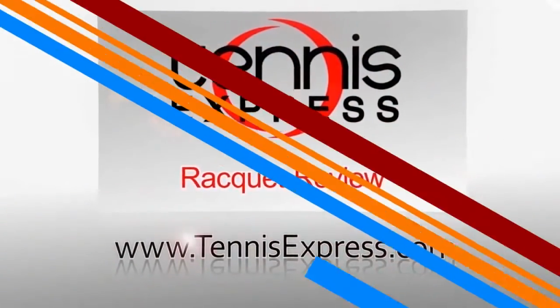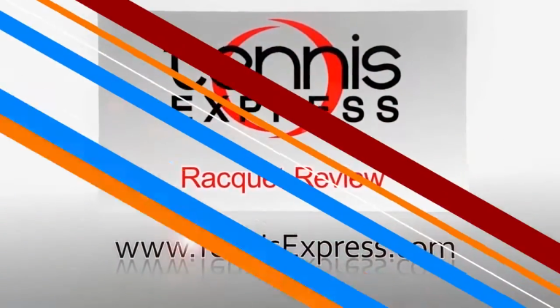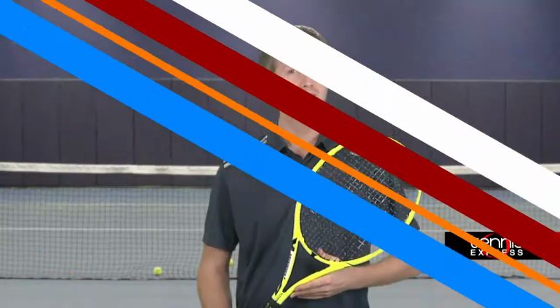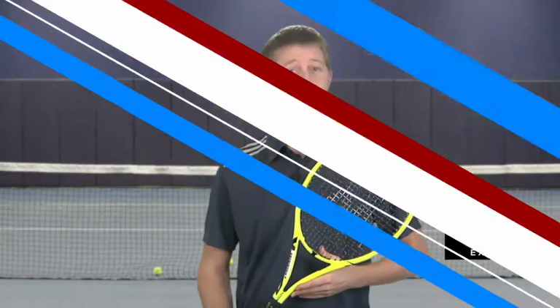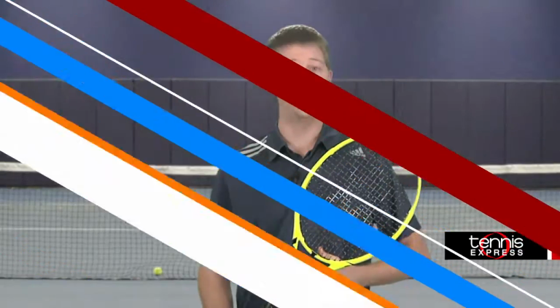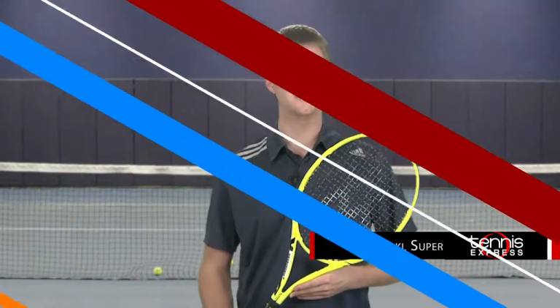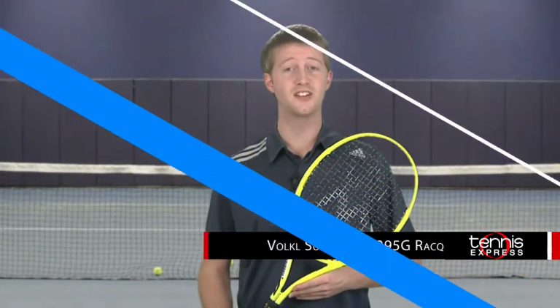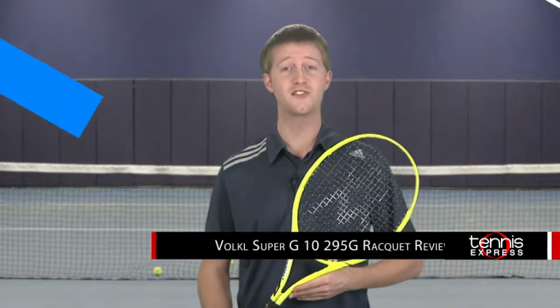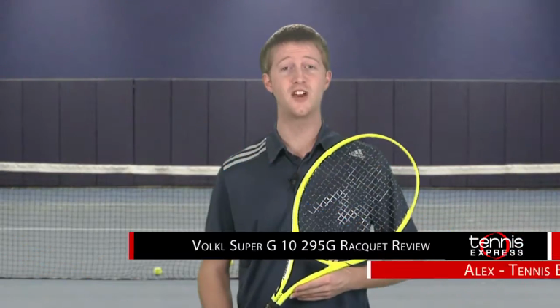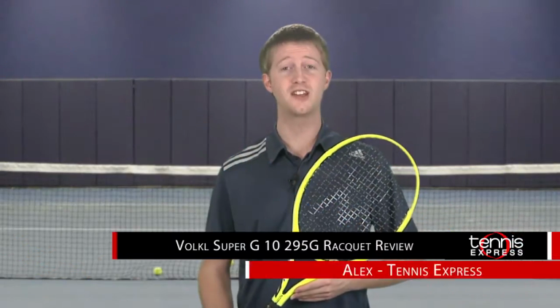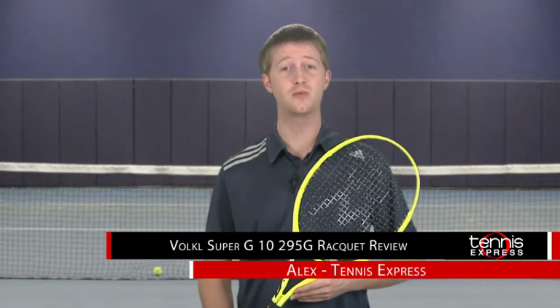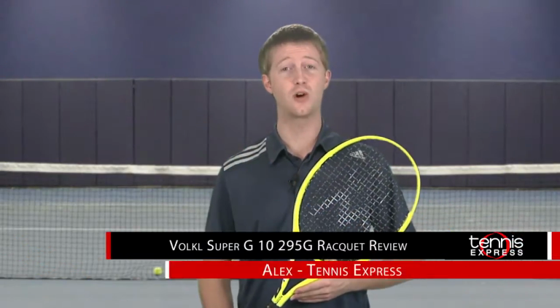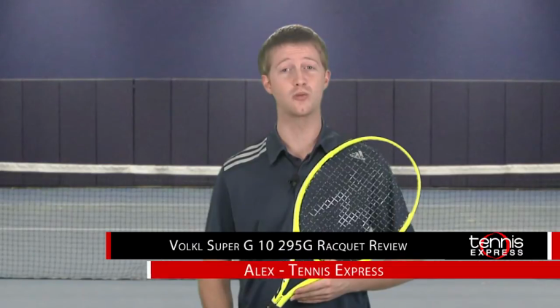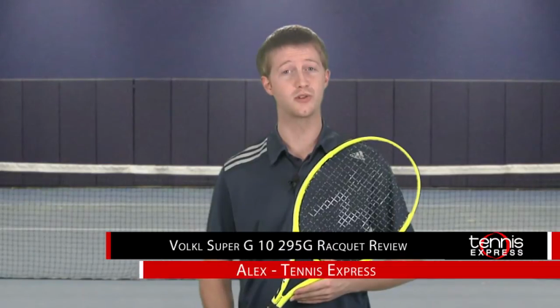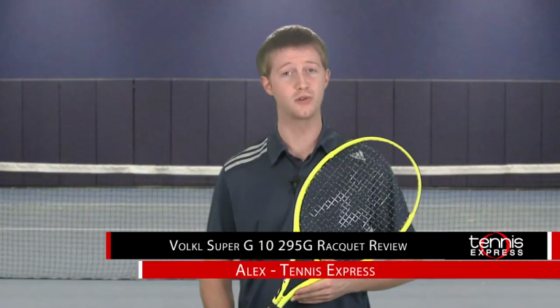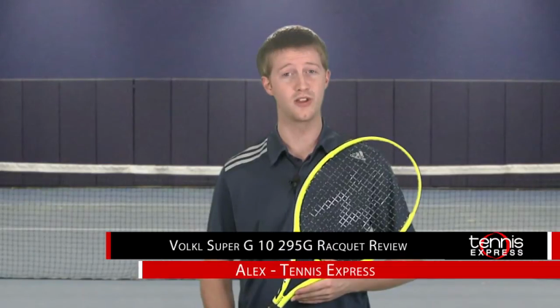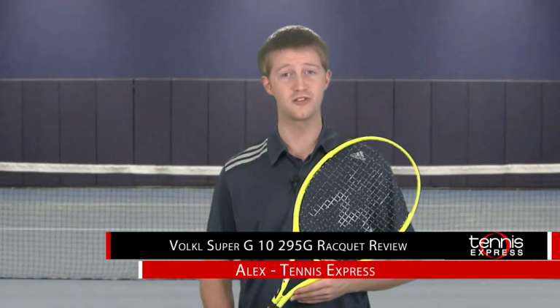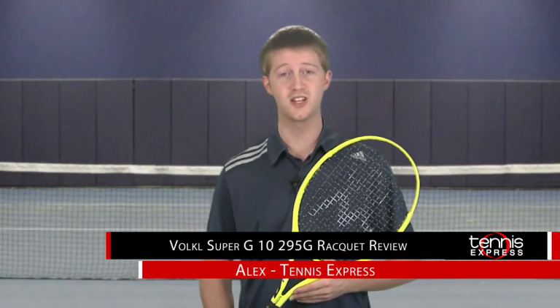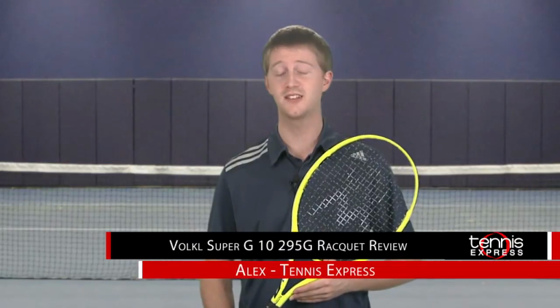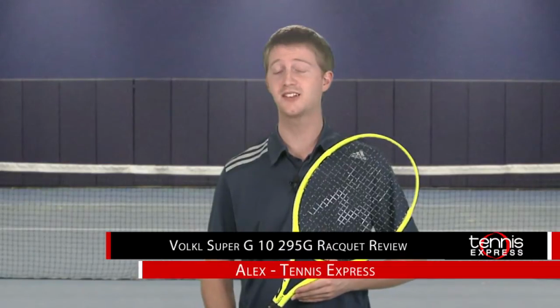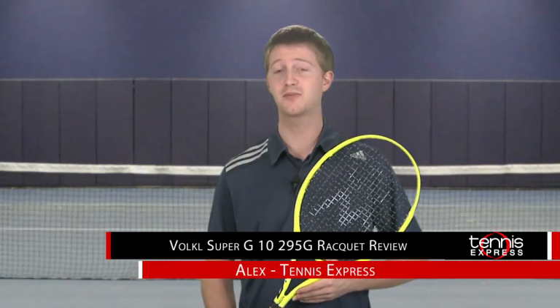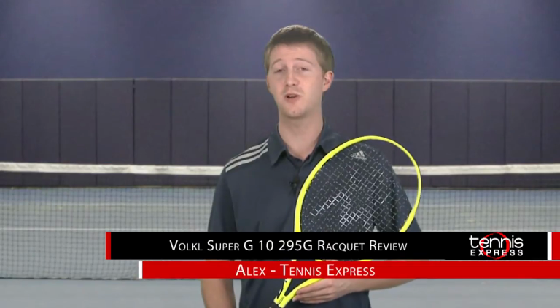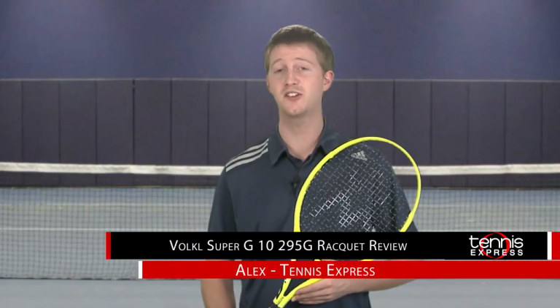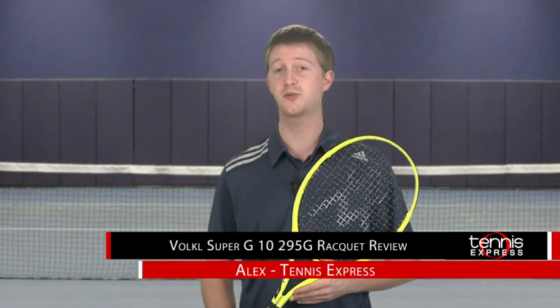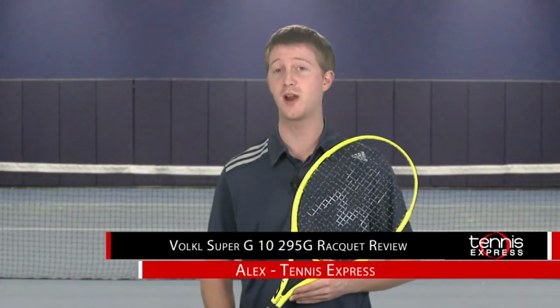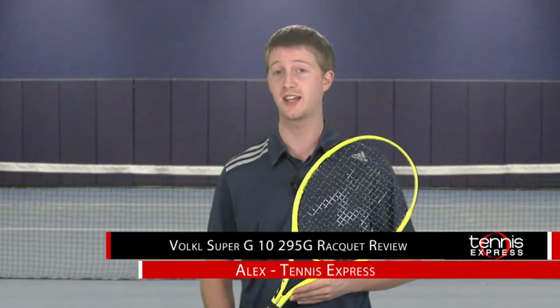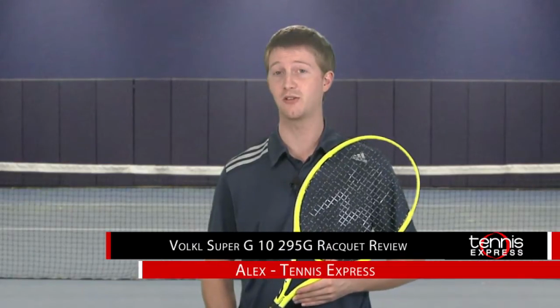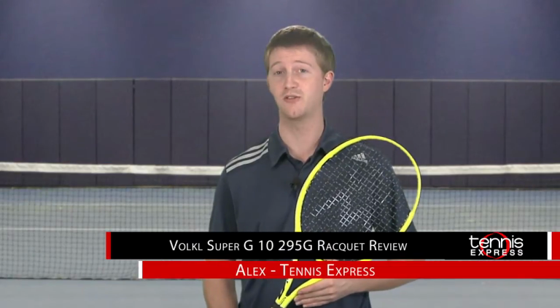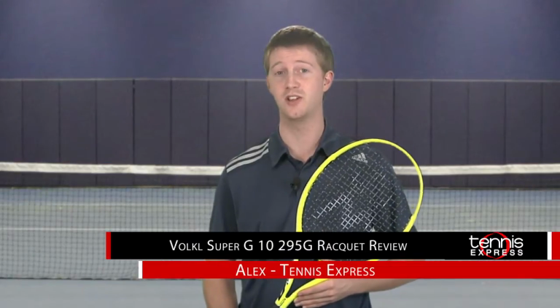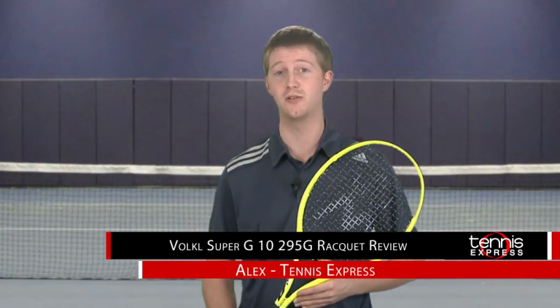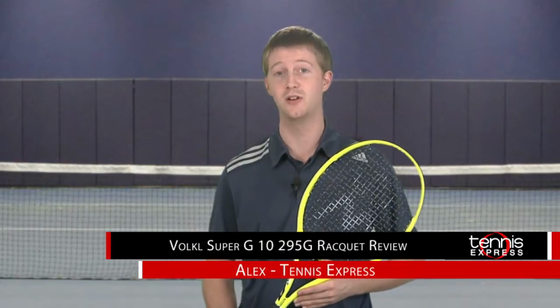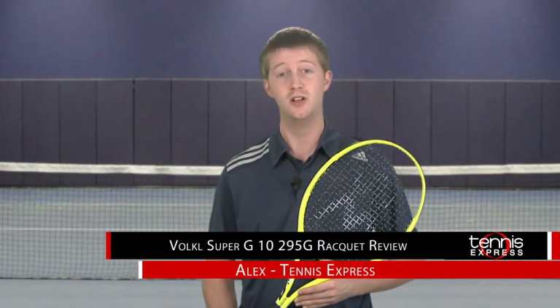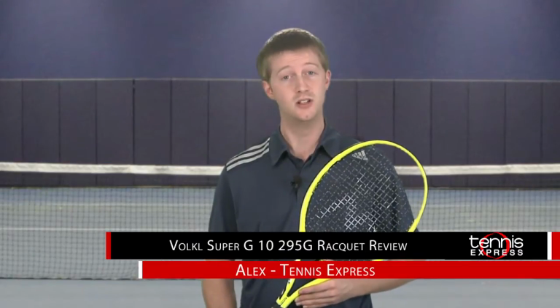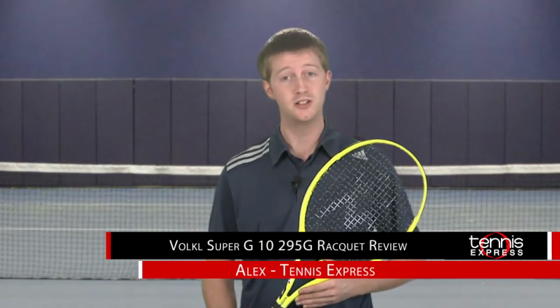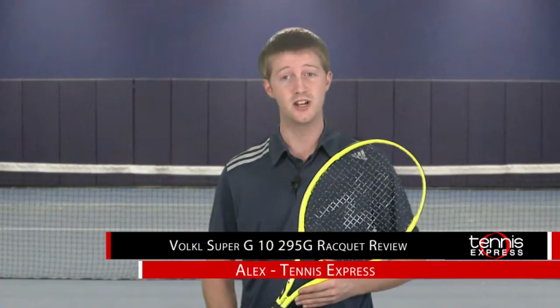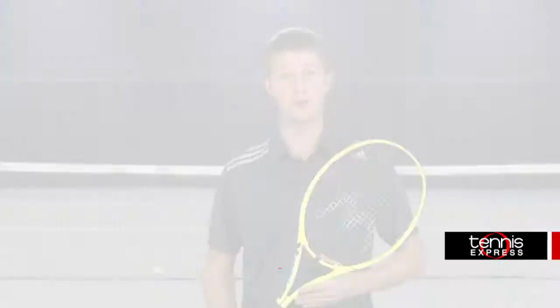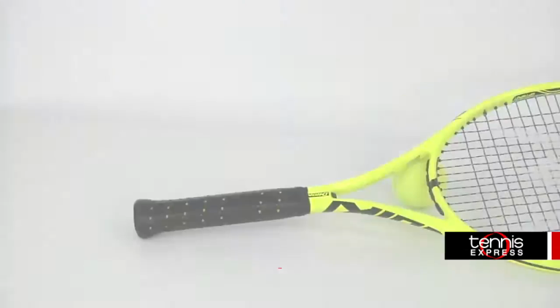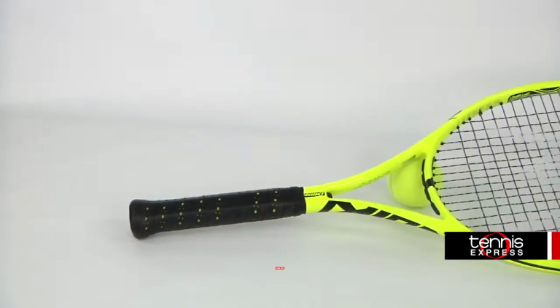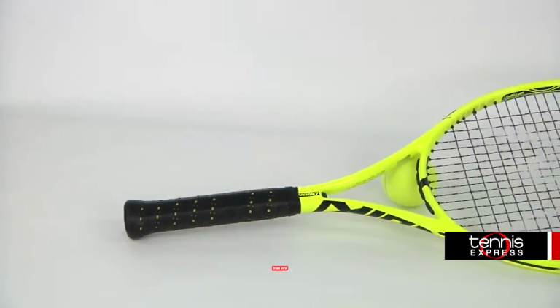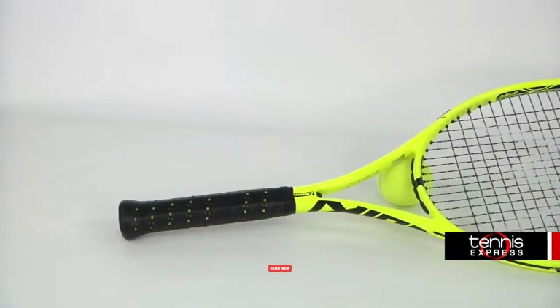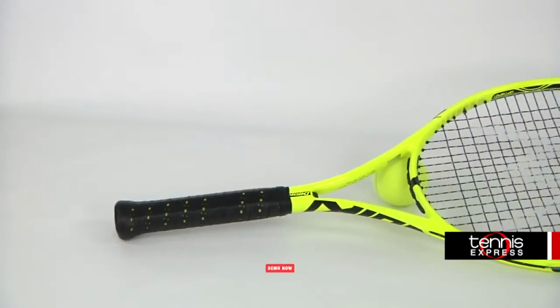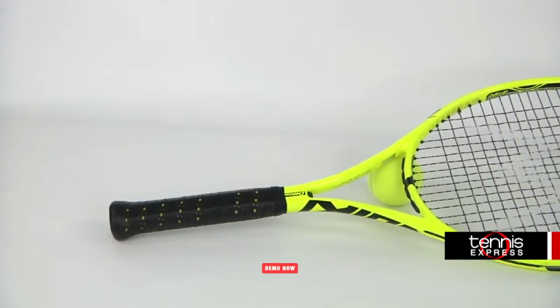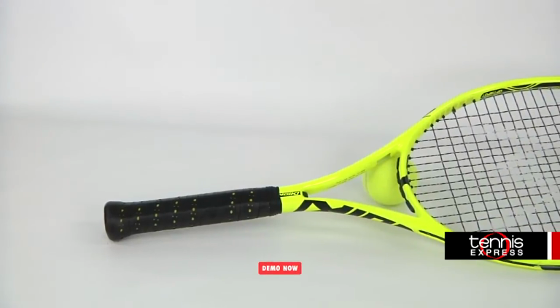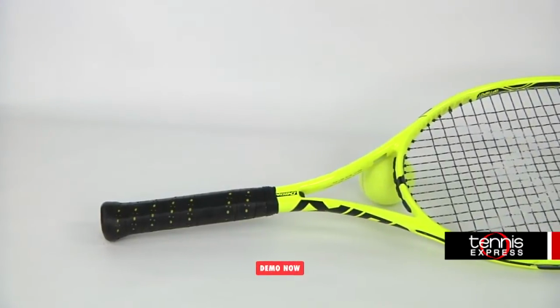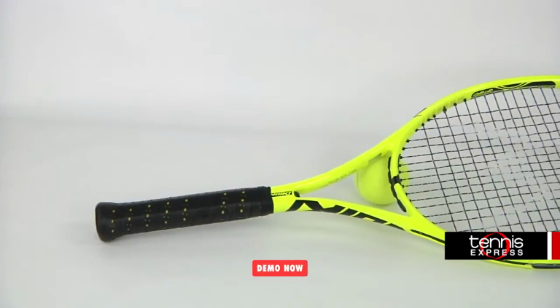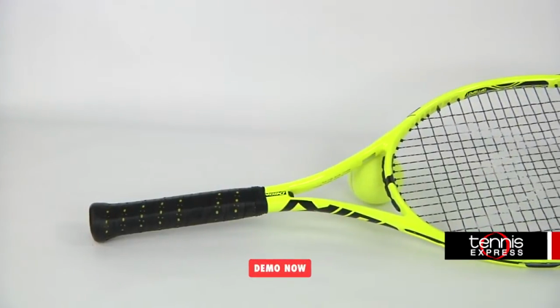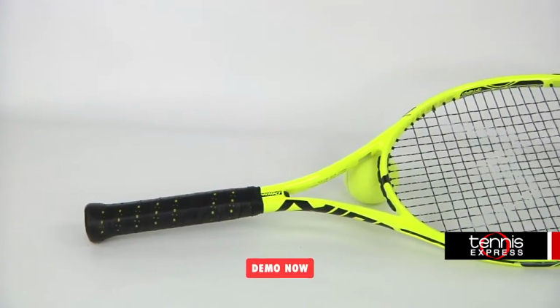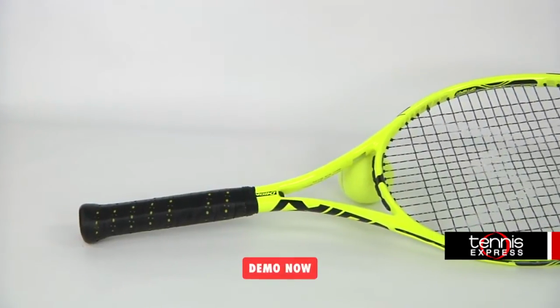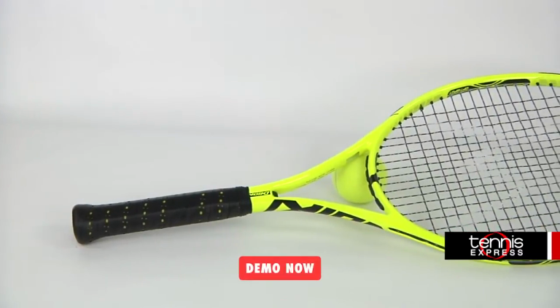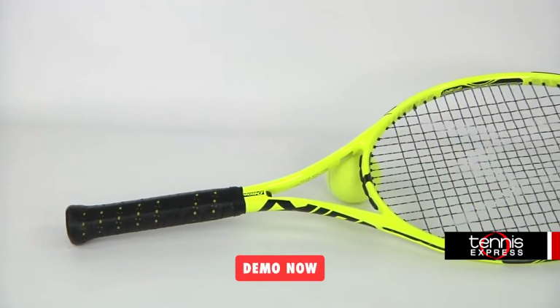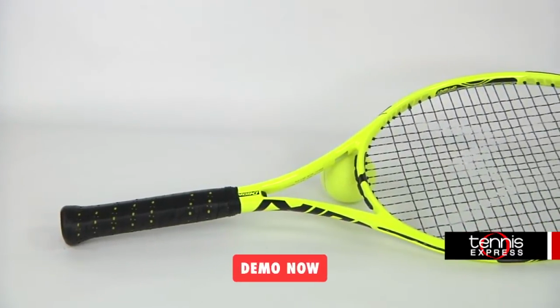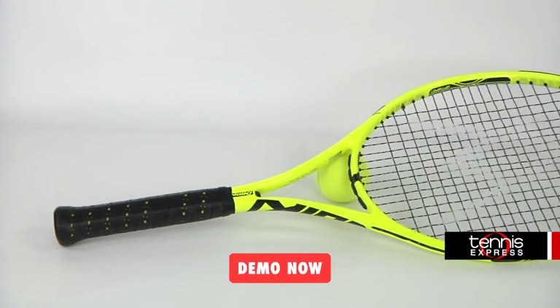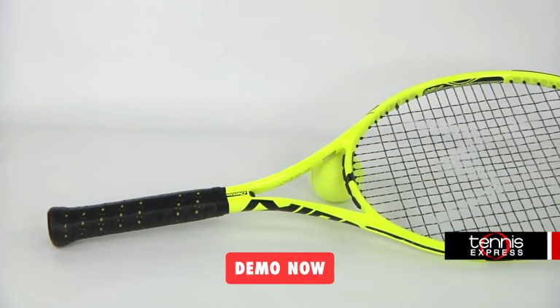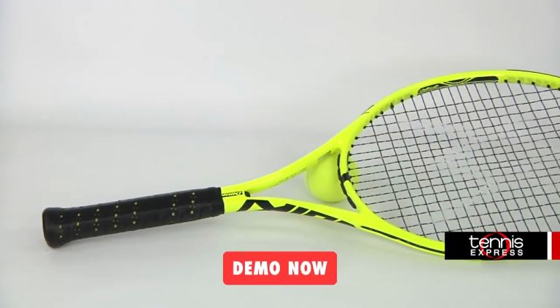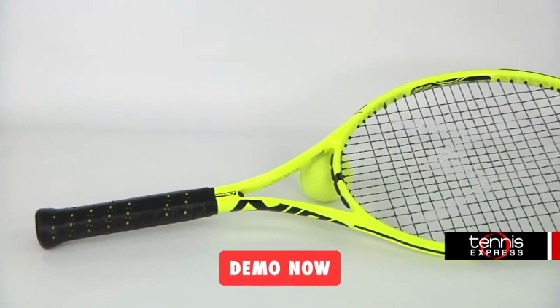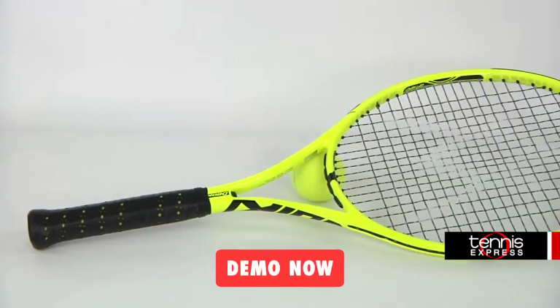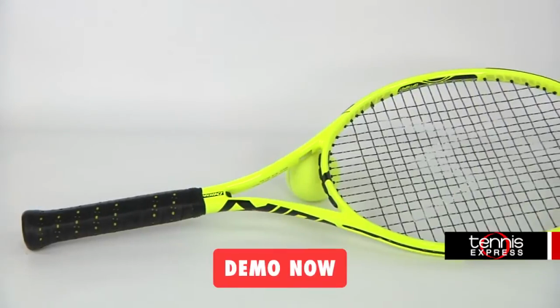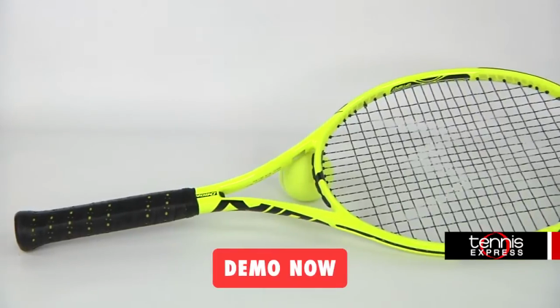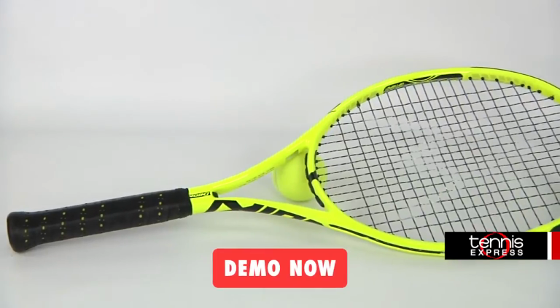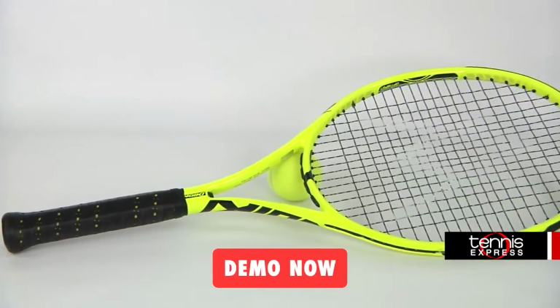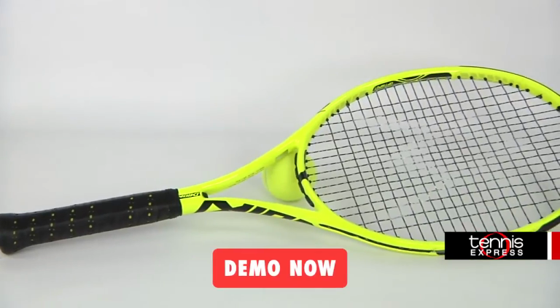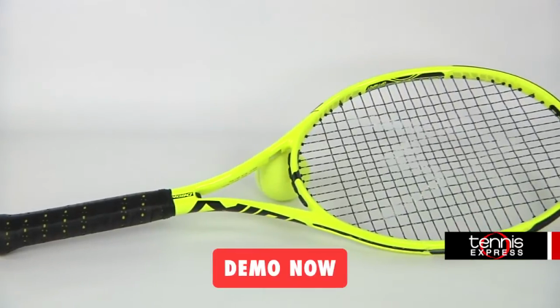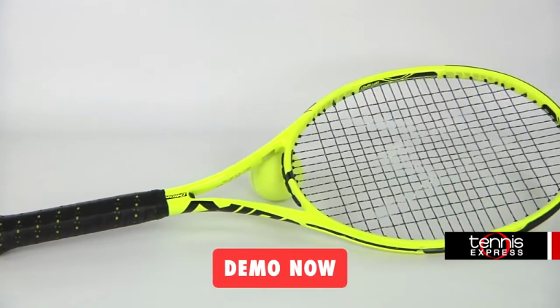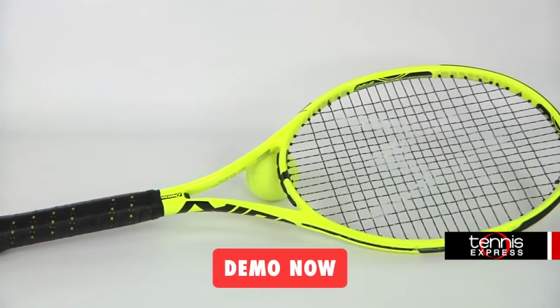Hey tennis fans, welcome to another Tennis Express Racket Review. Today we're reviewing the Völkl Super G10 295 Gram.